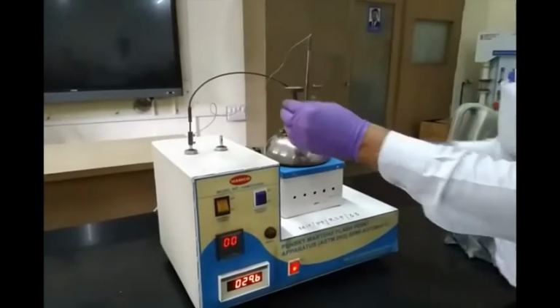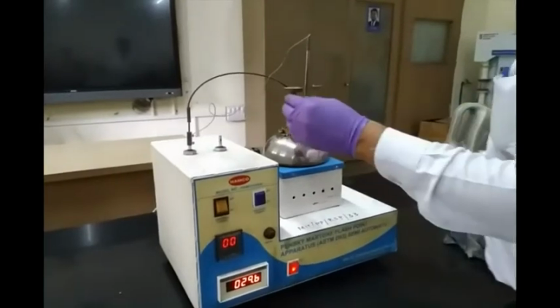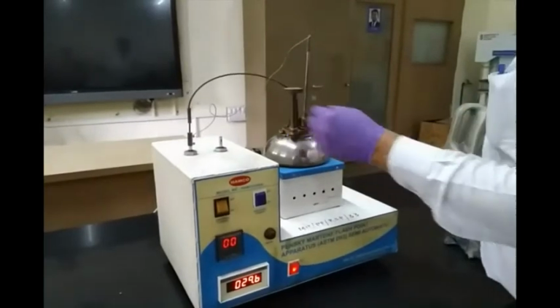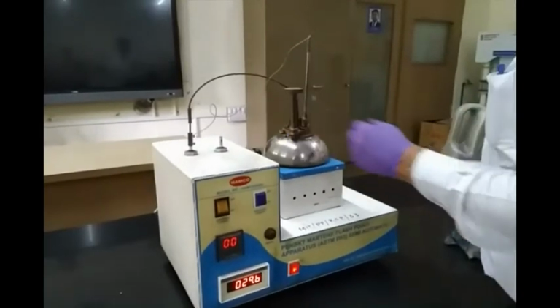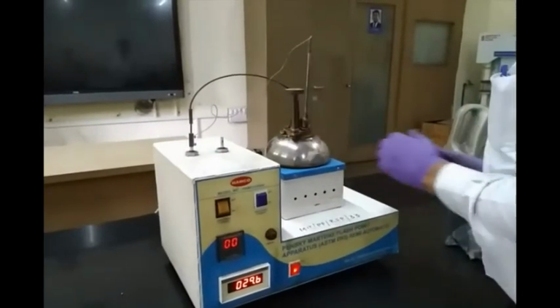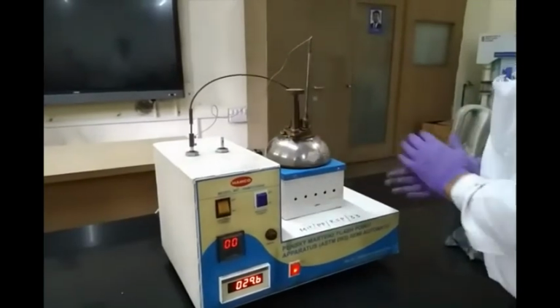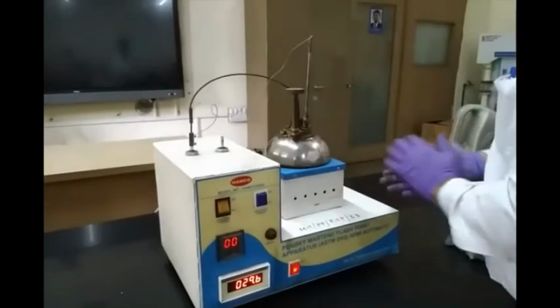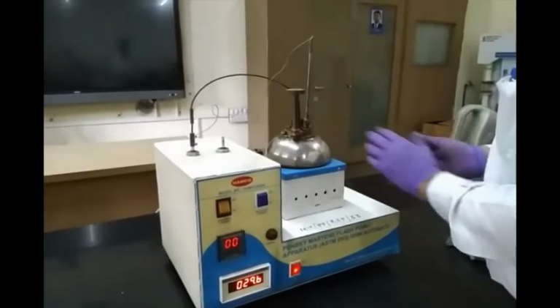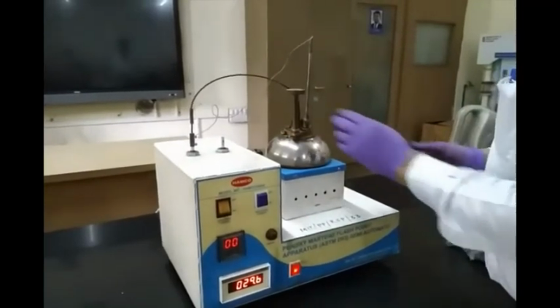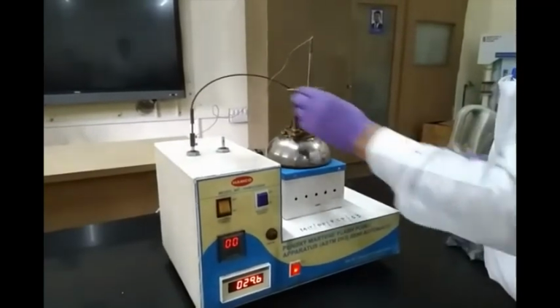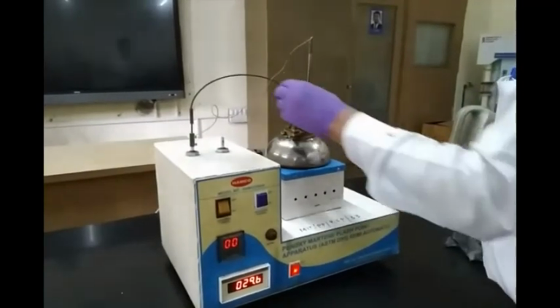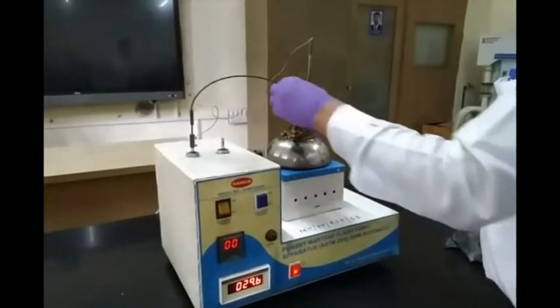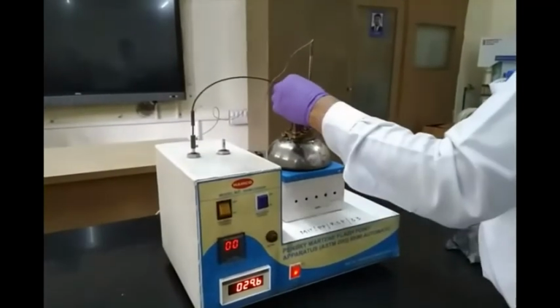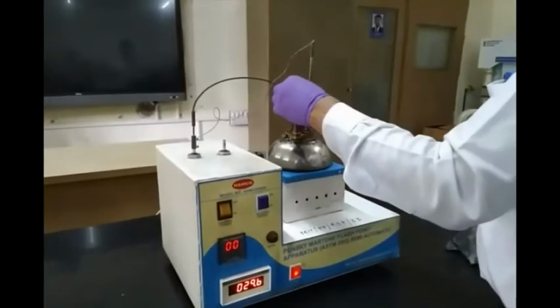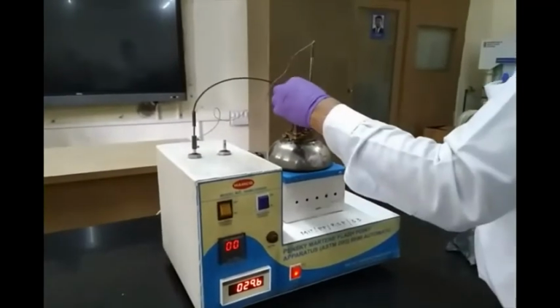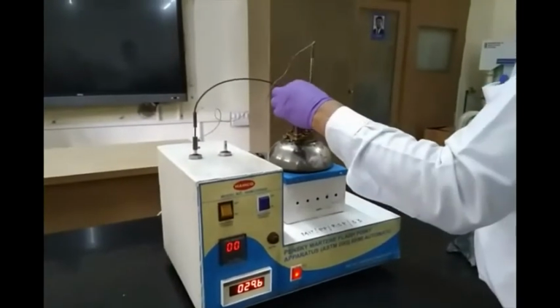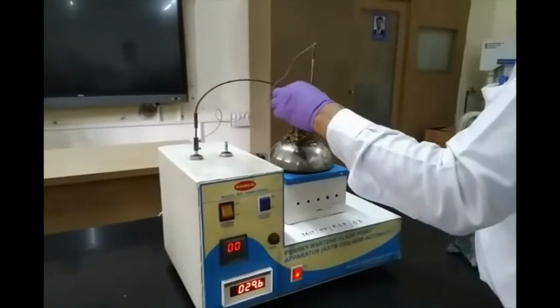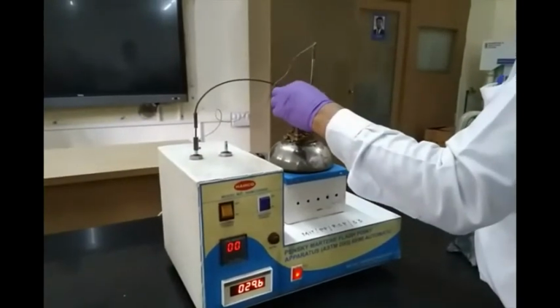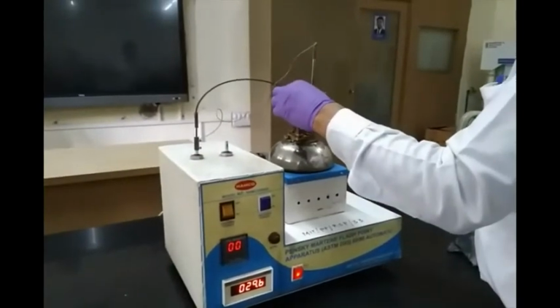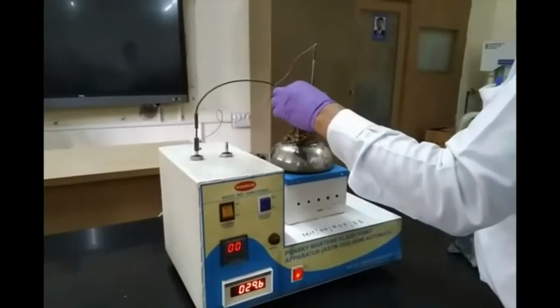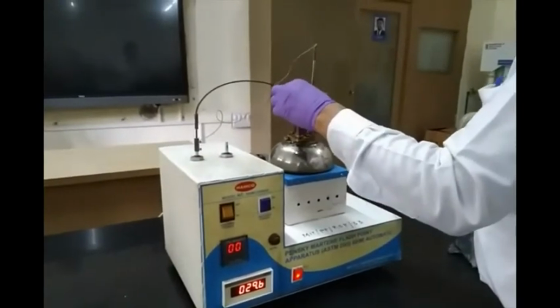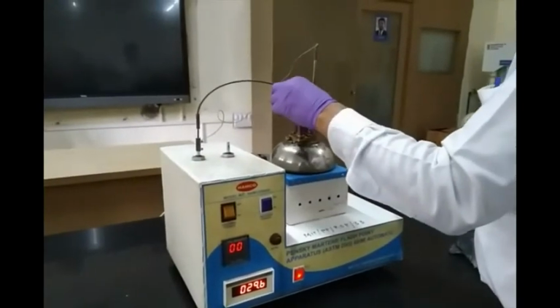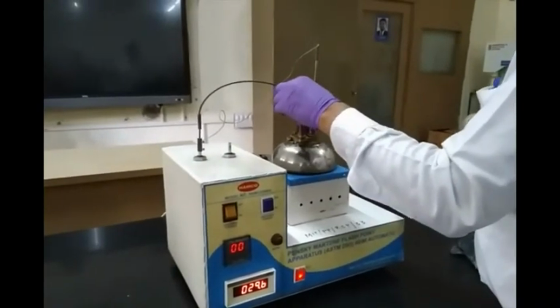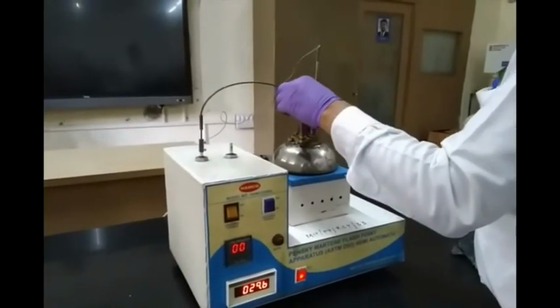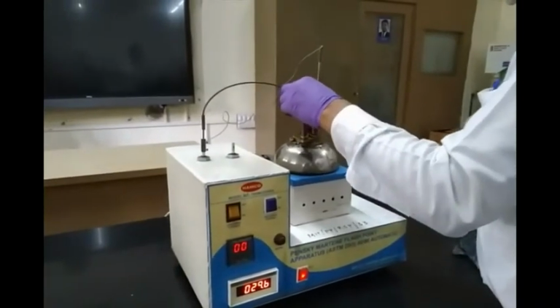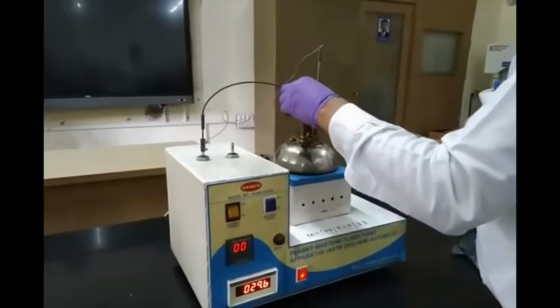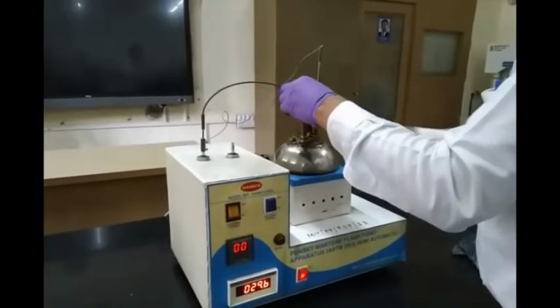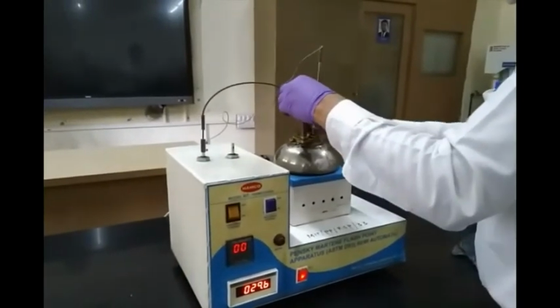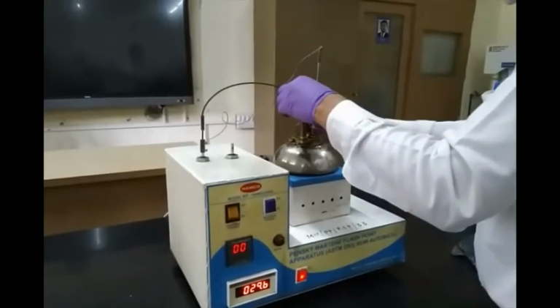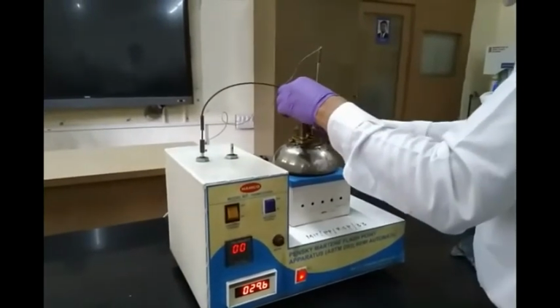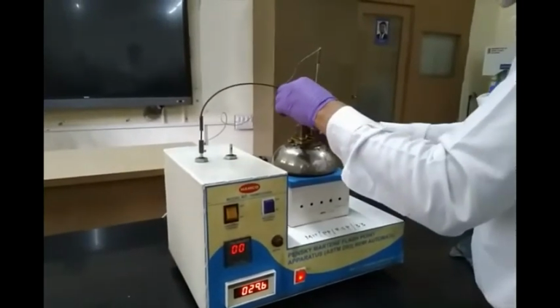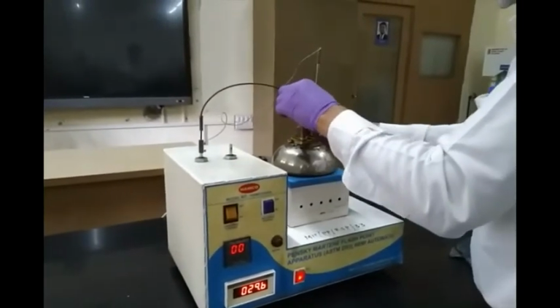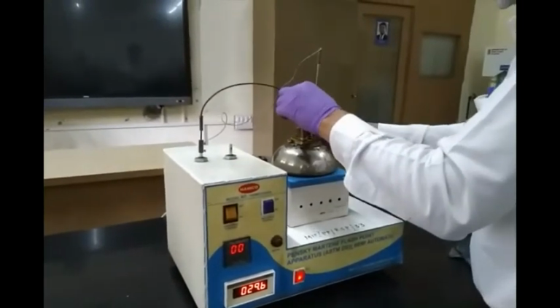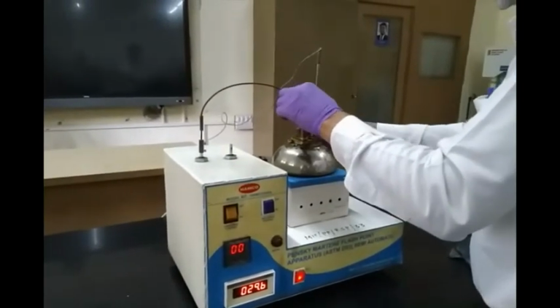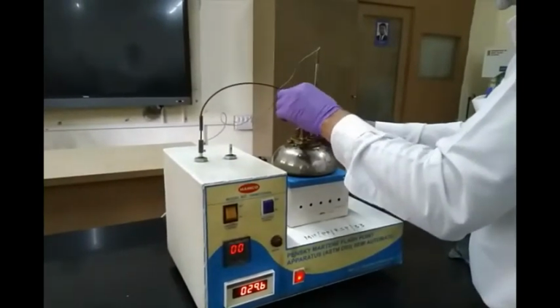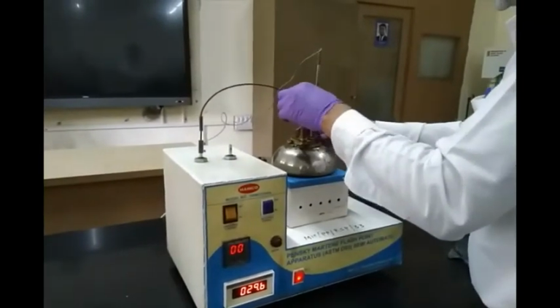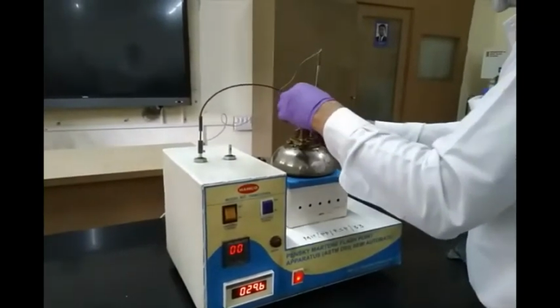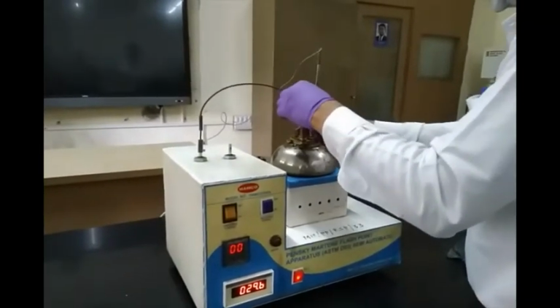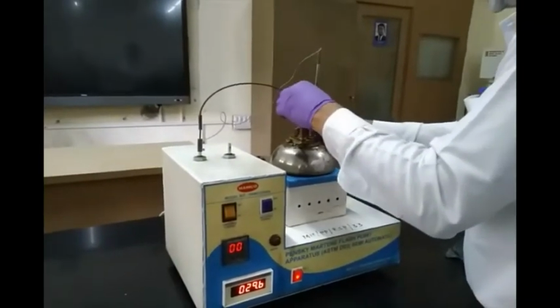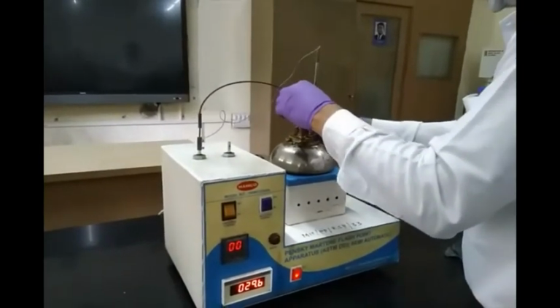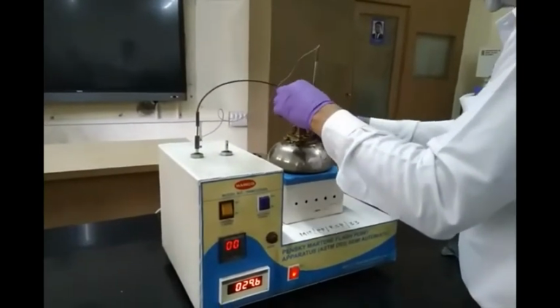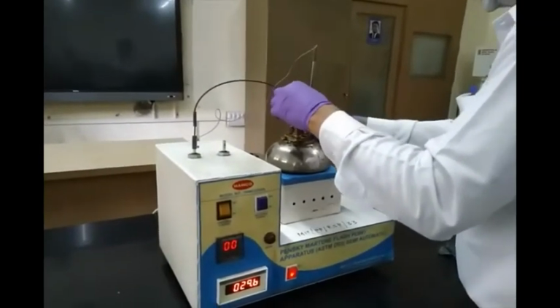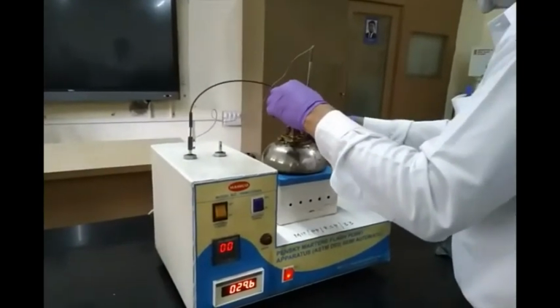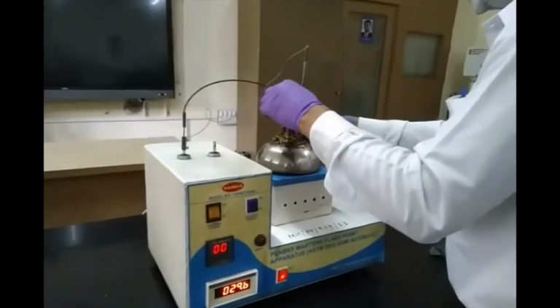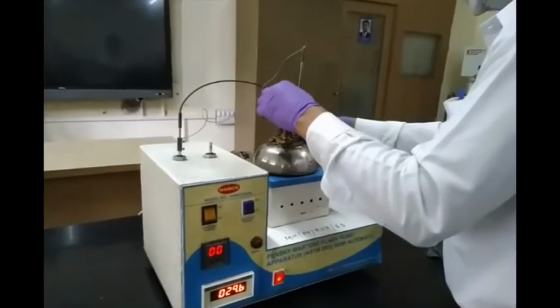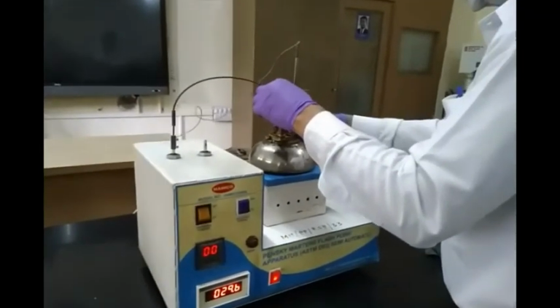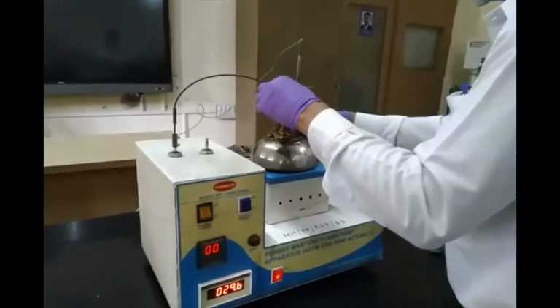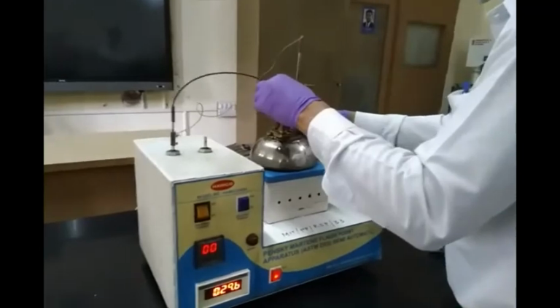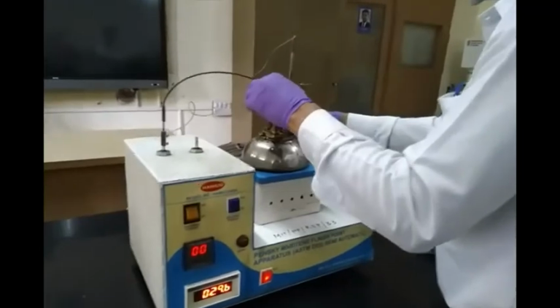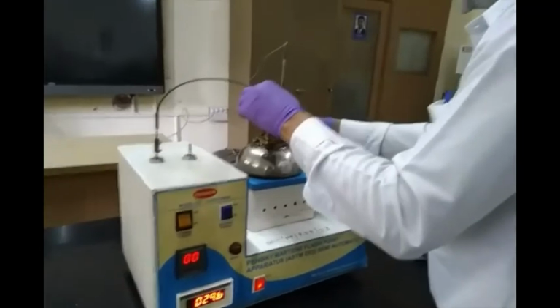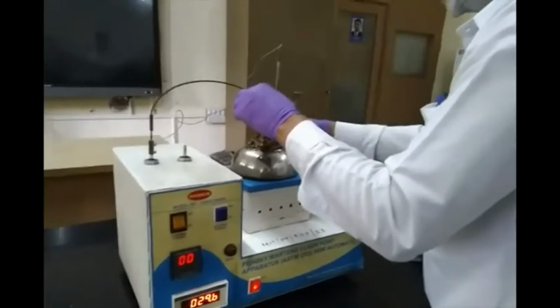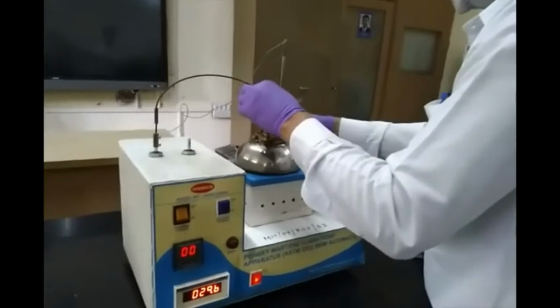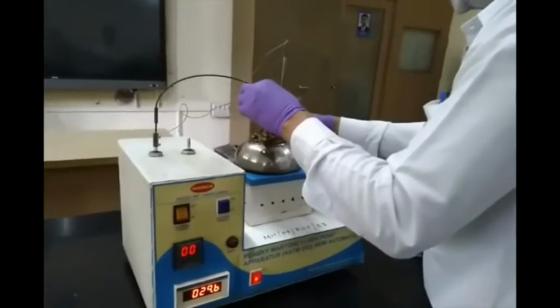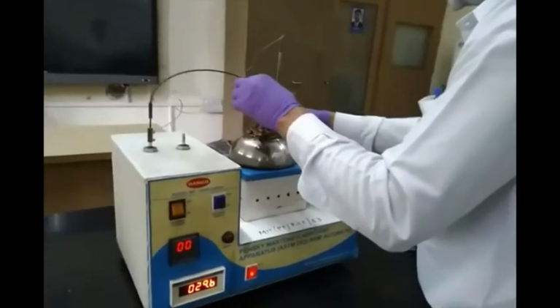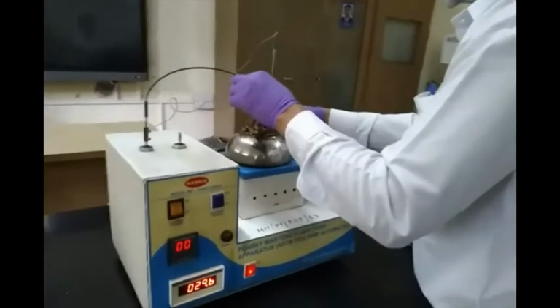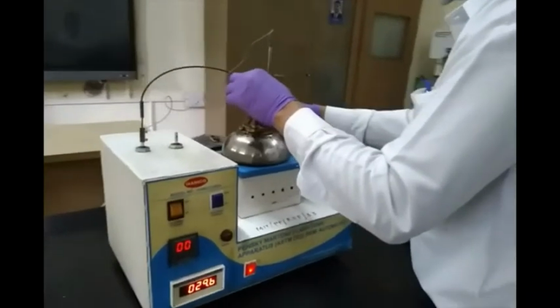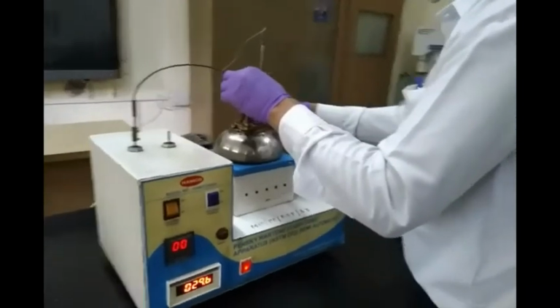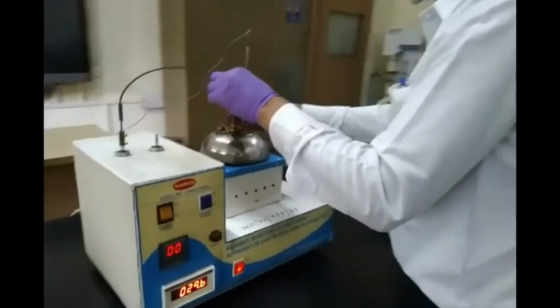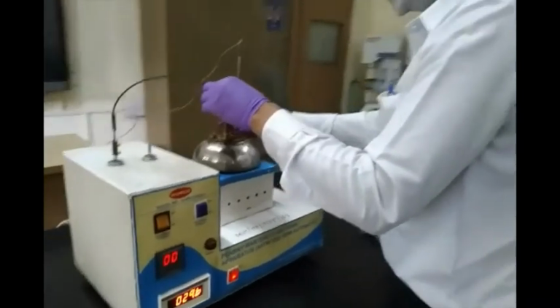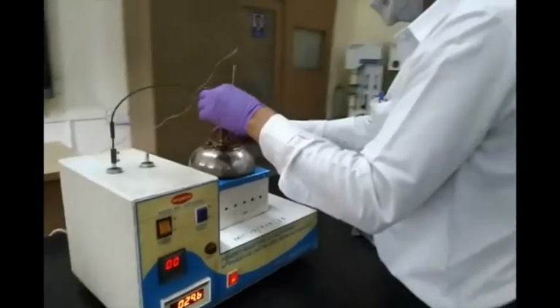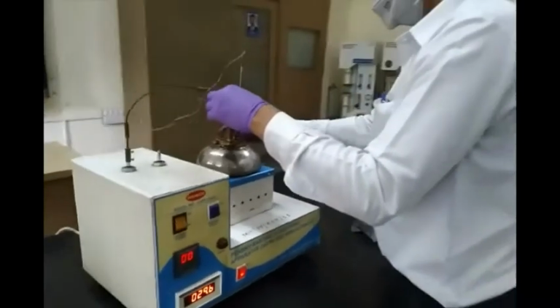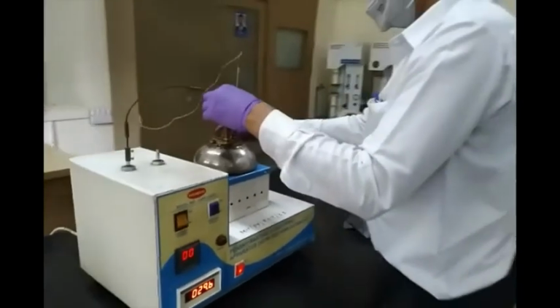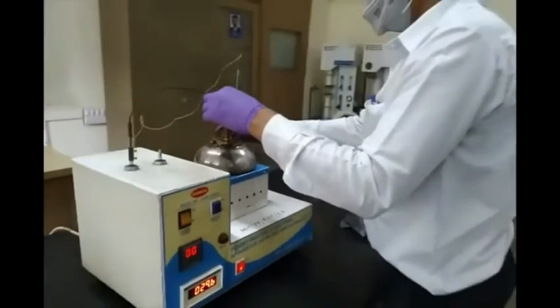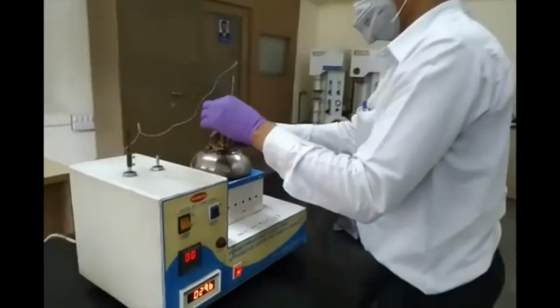Then it is sealed tight so that there is no vapor leakage. We have to double check that there is no vapor leakage, otherwise we won't be getting the flashpoint accurately. Now our apparatus is ready for experimentation.